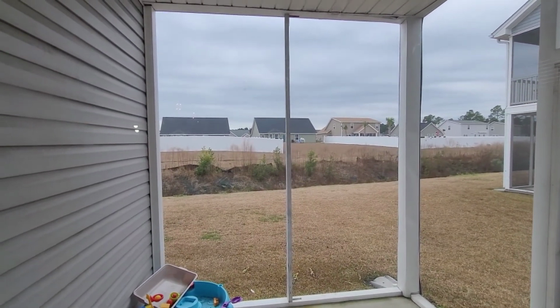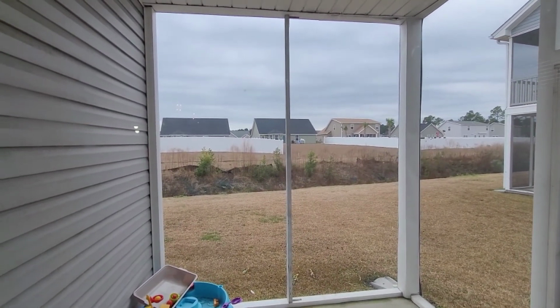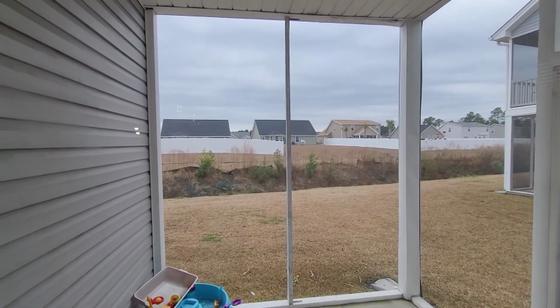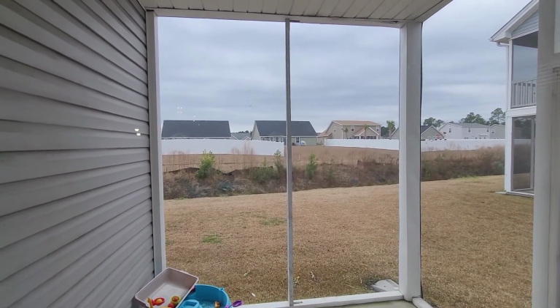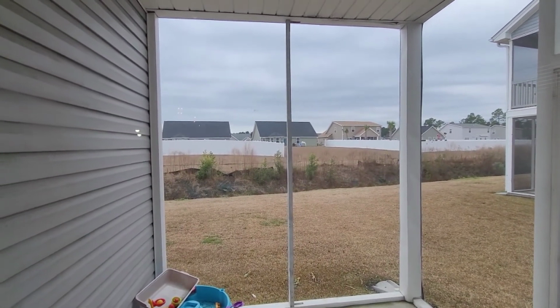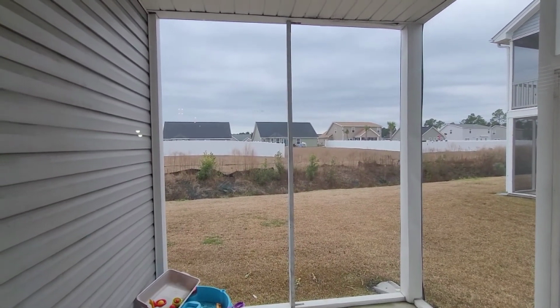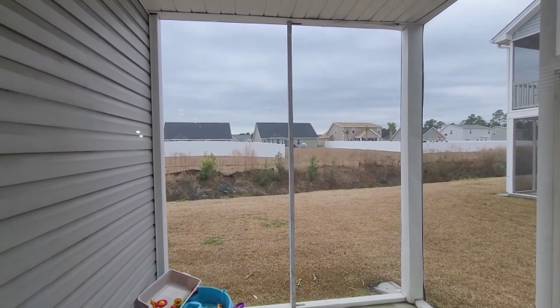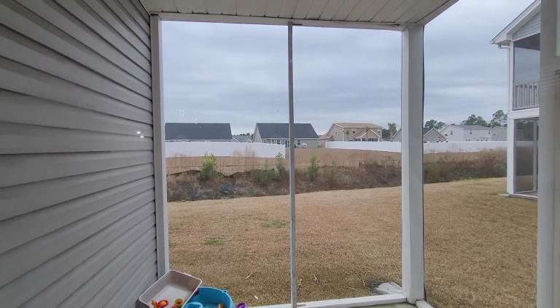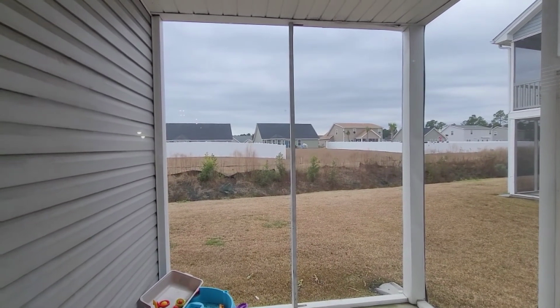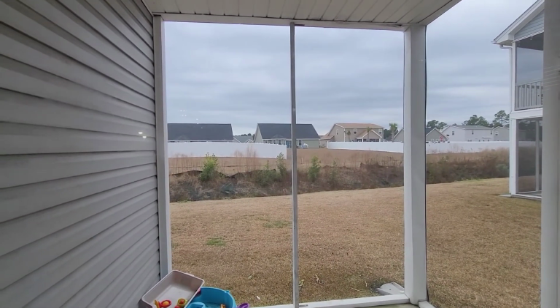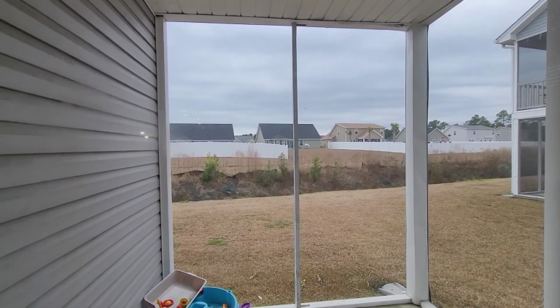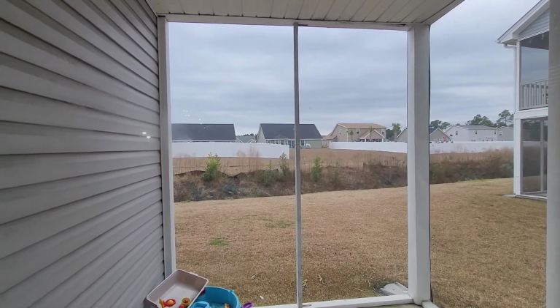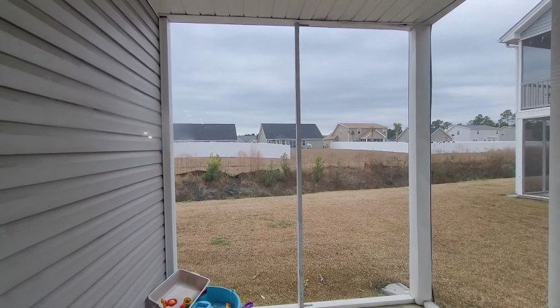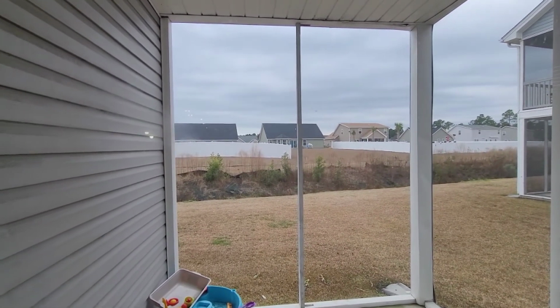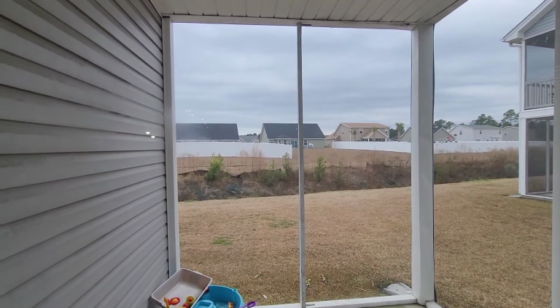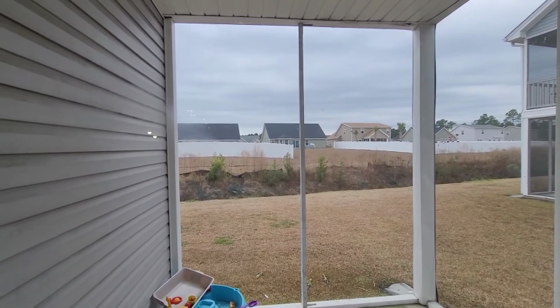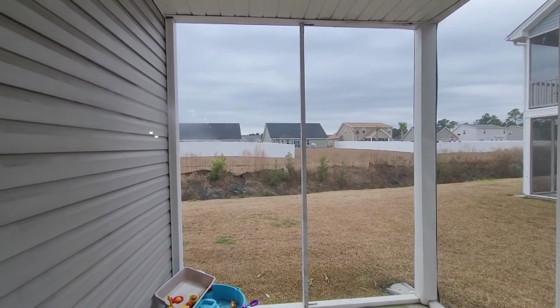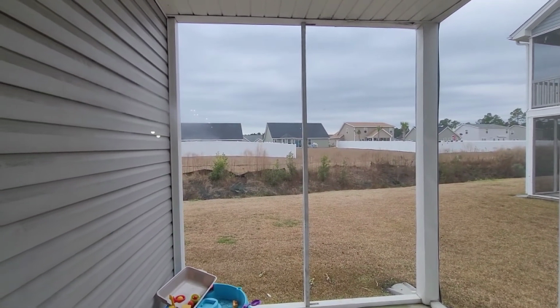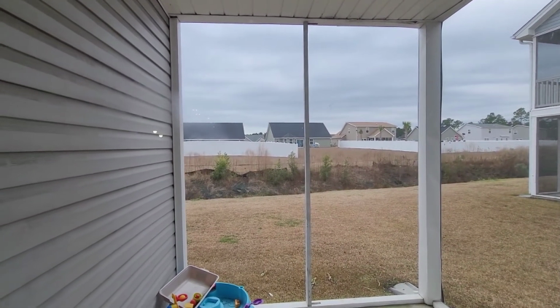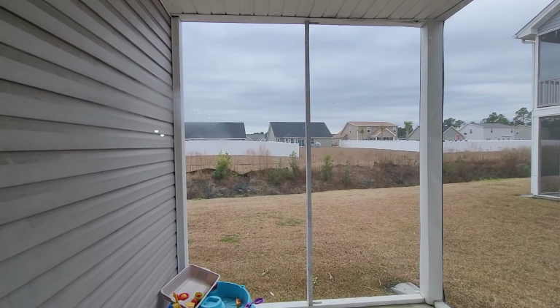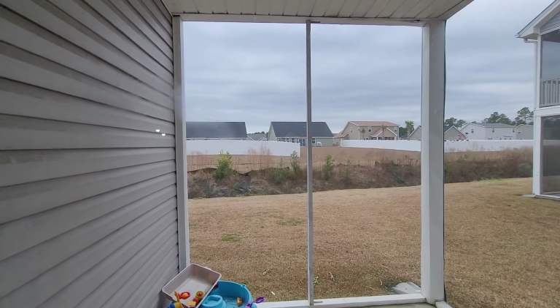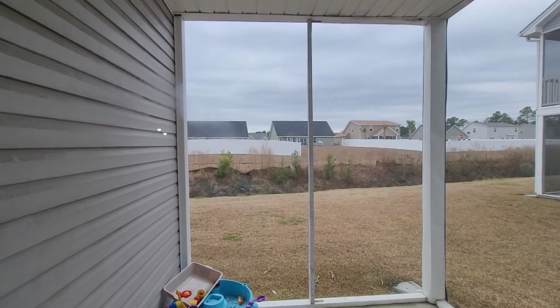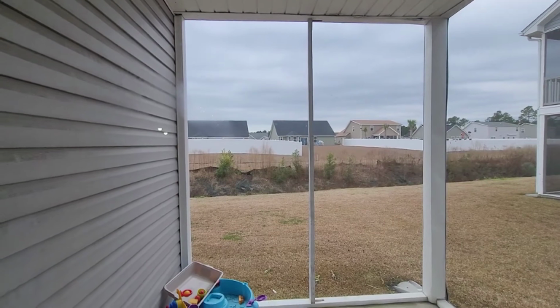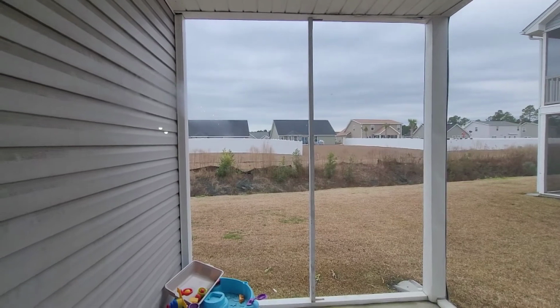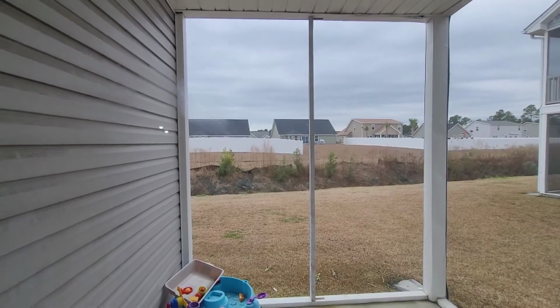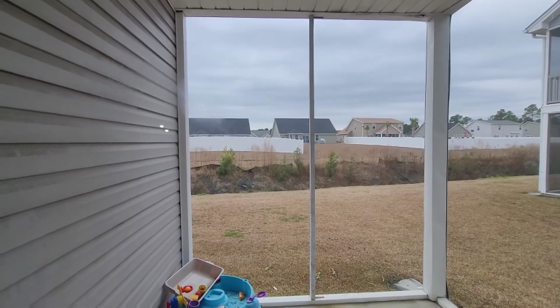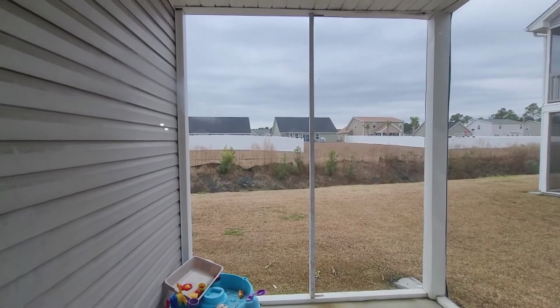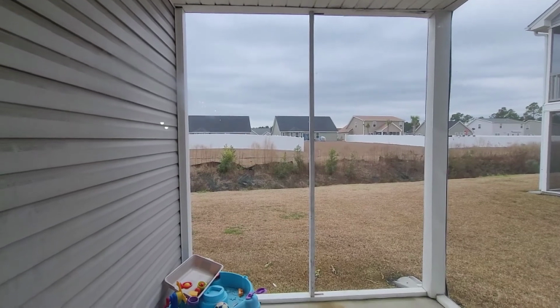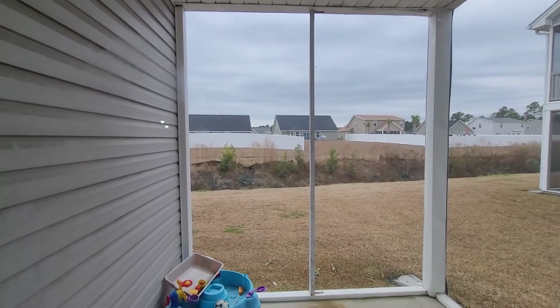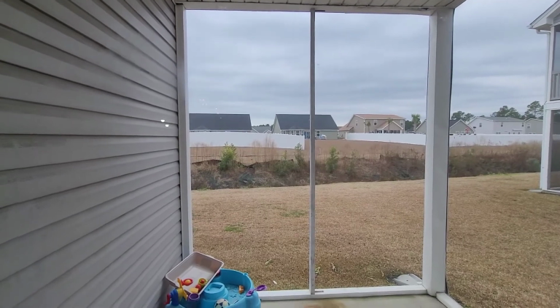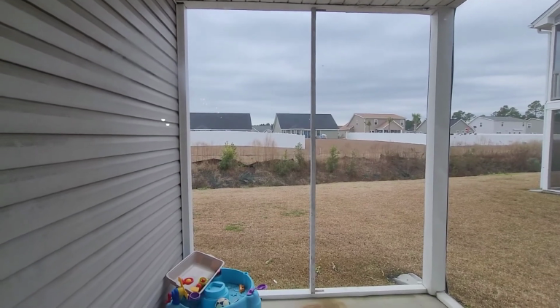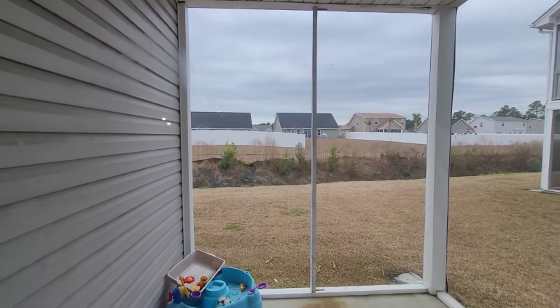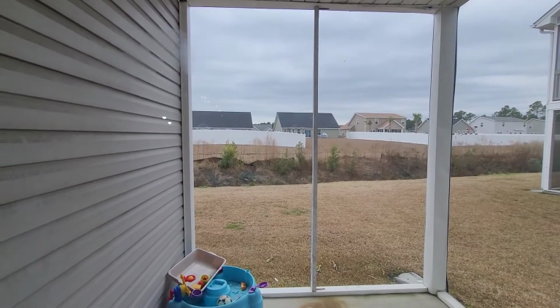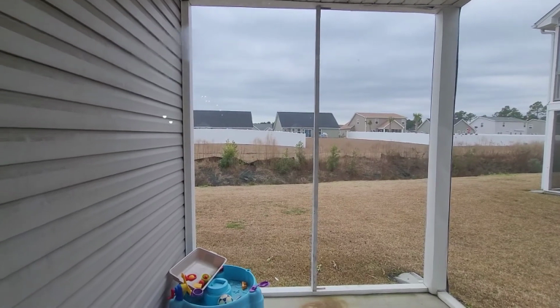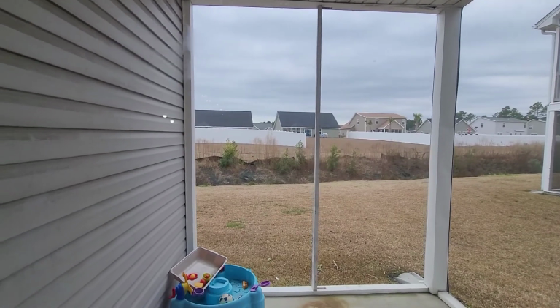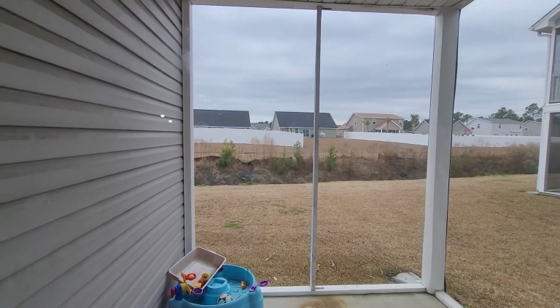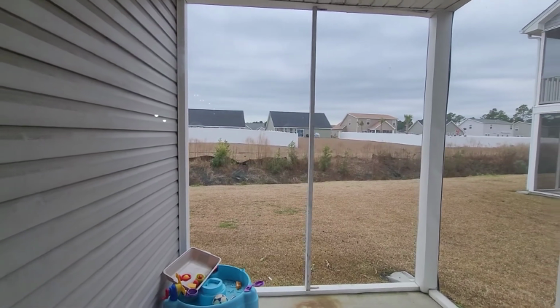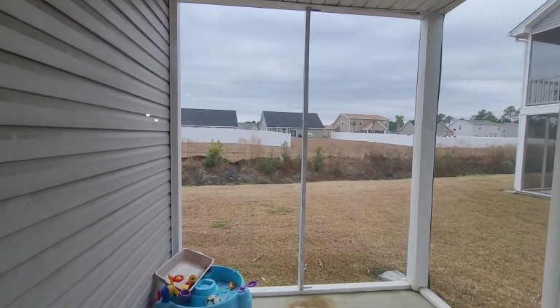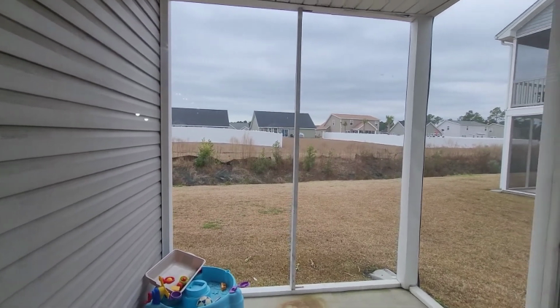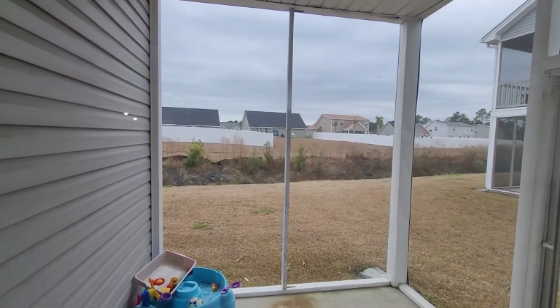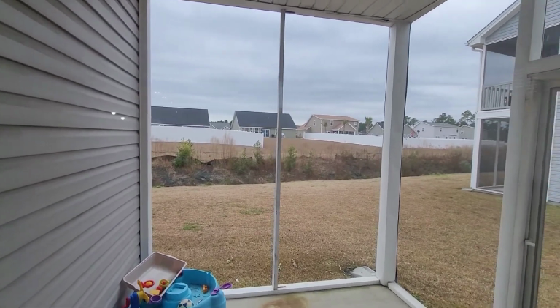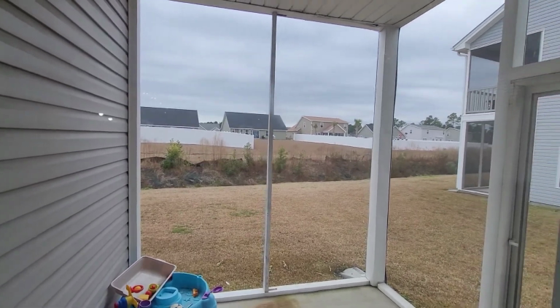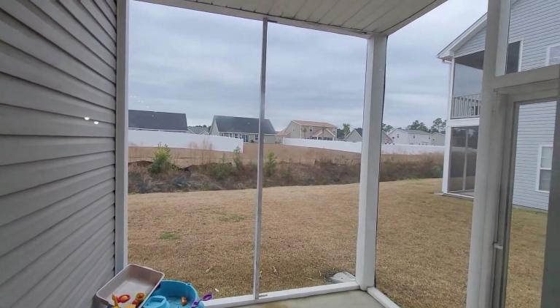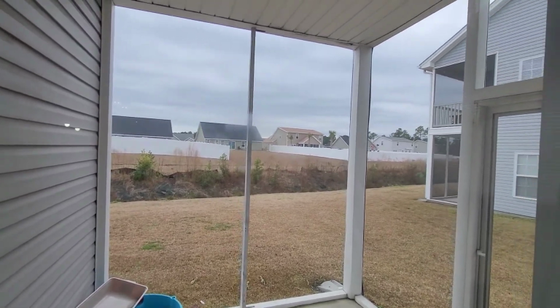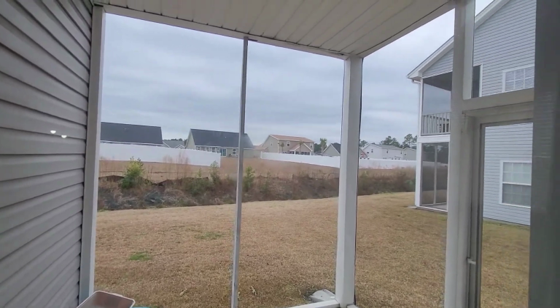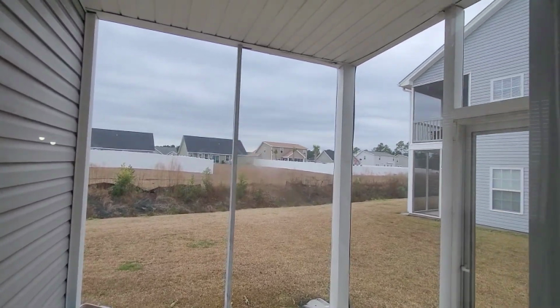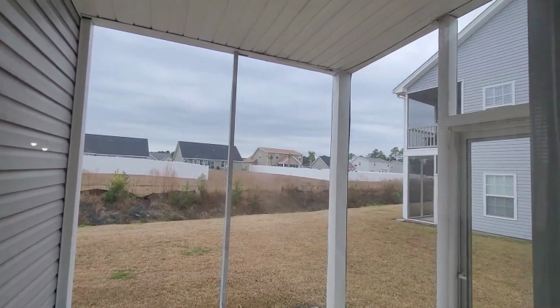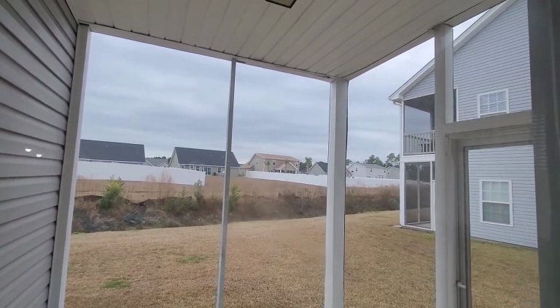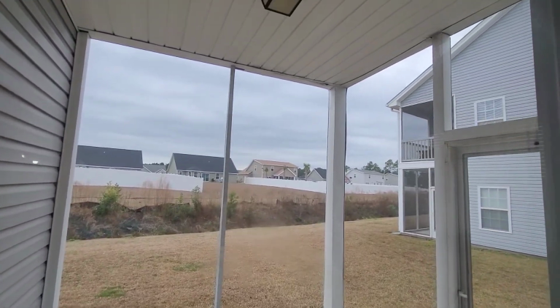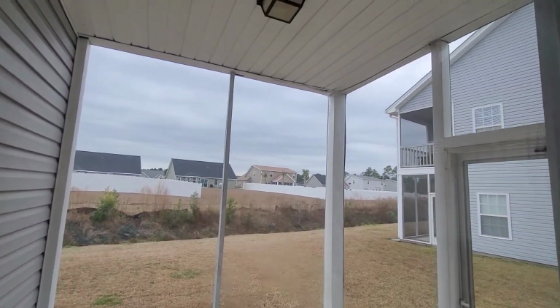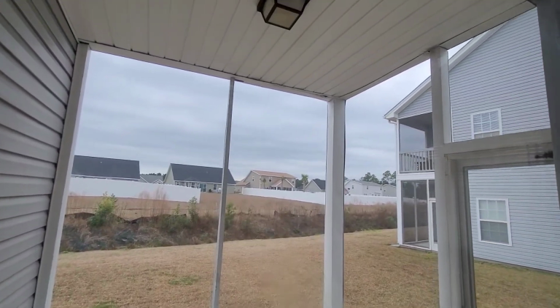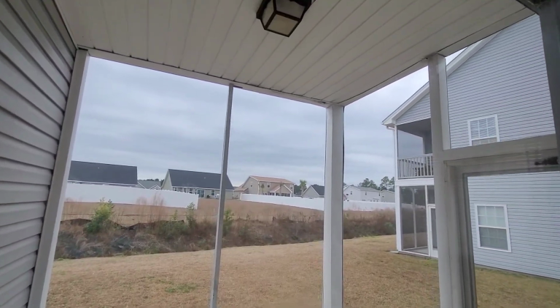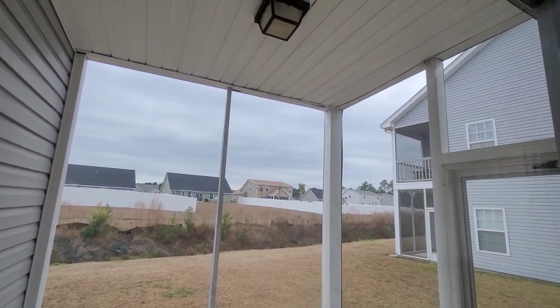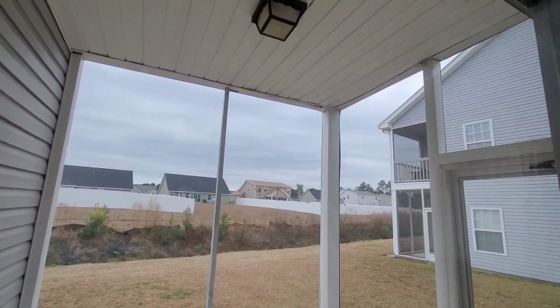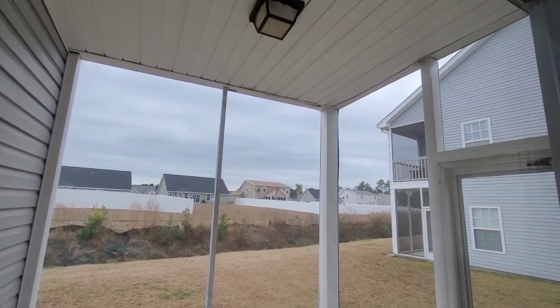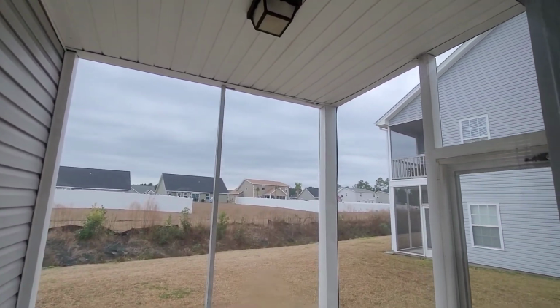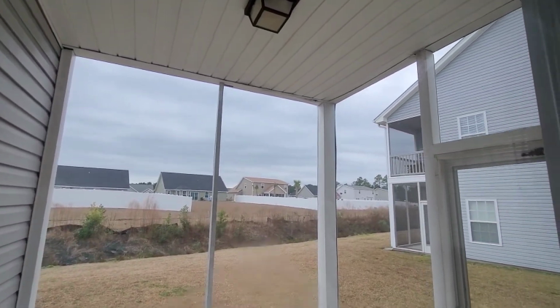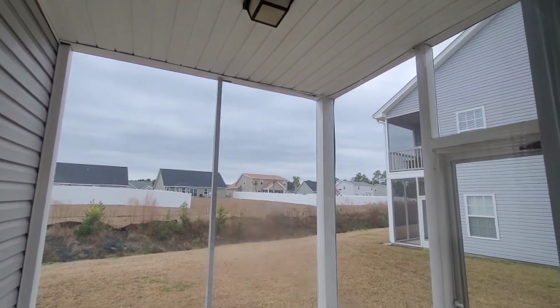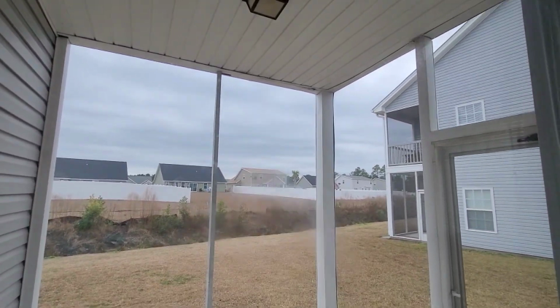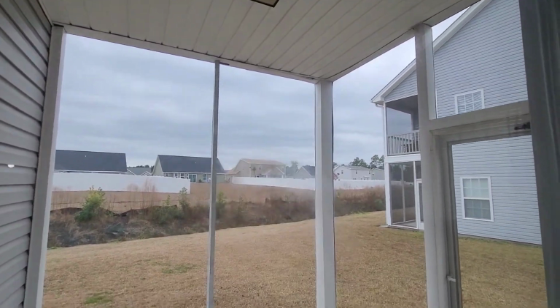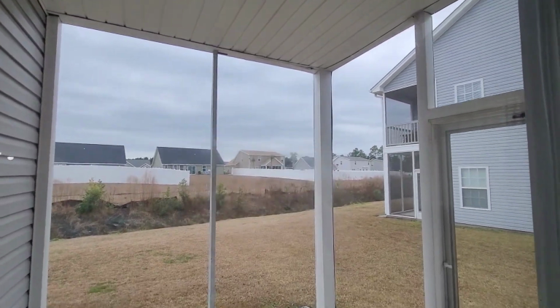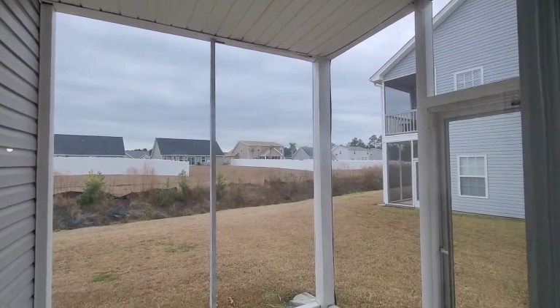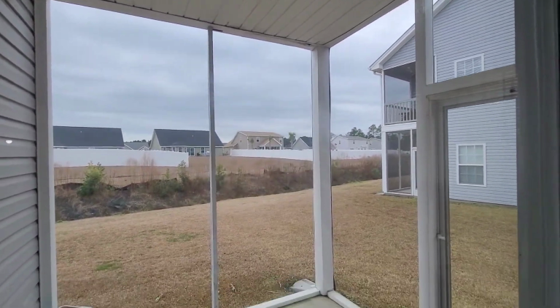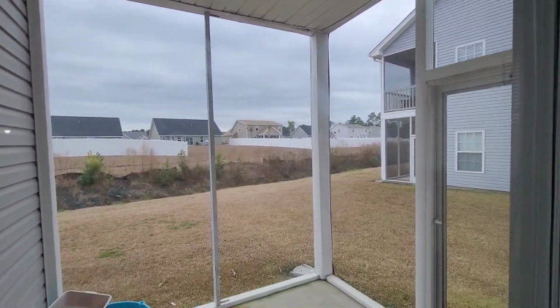Outside, you have another neighborhood that backs up to the backyard here. Nice covered screen porch.